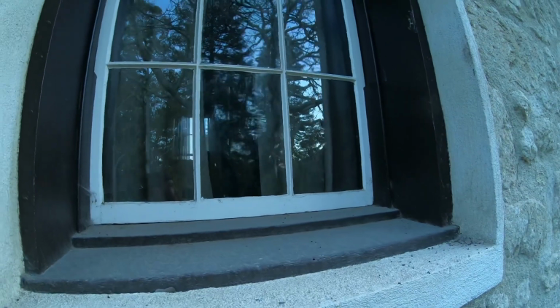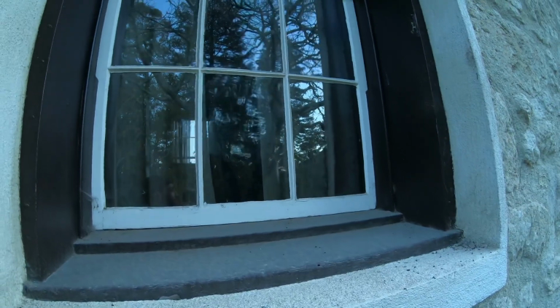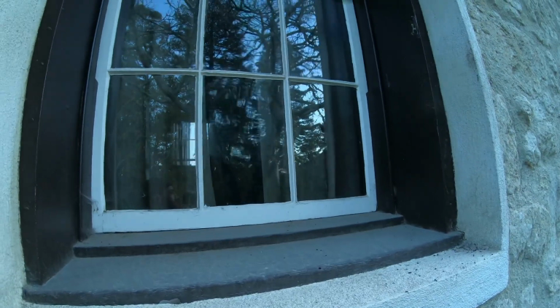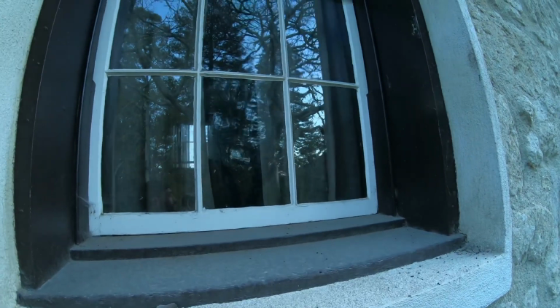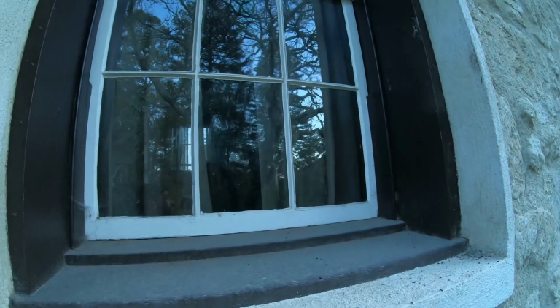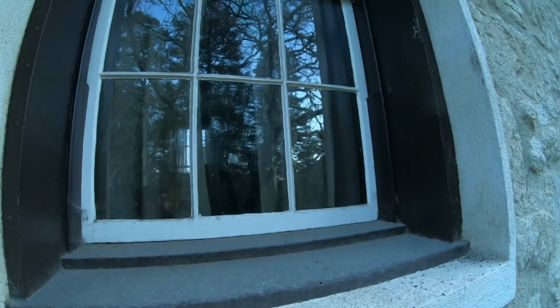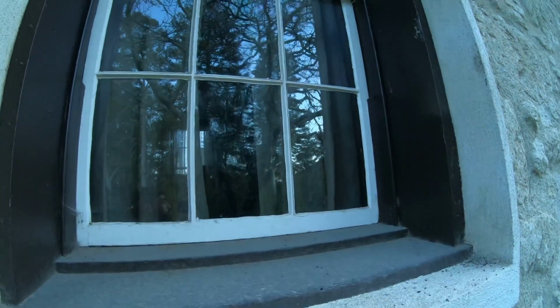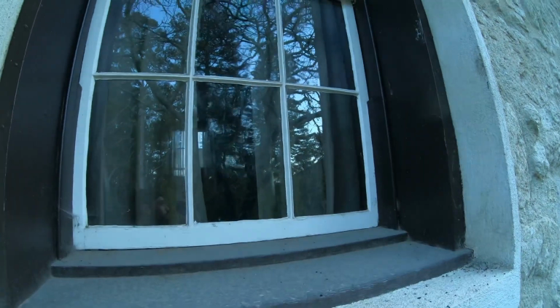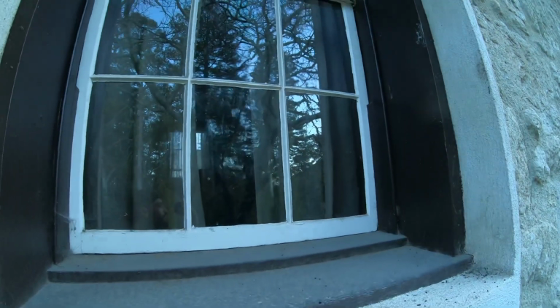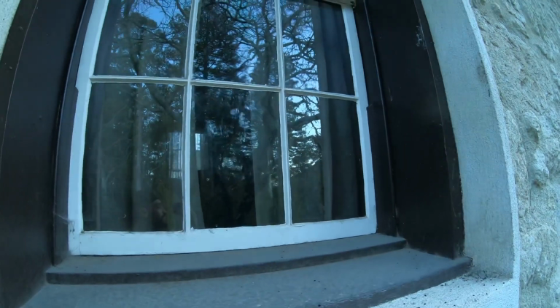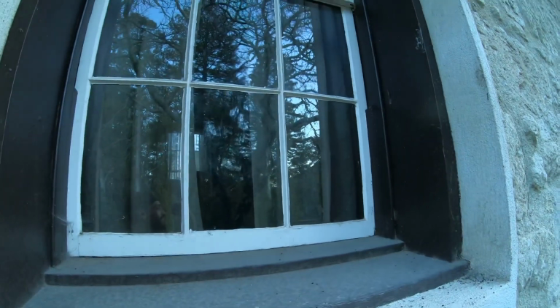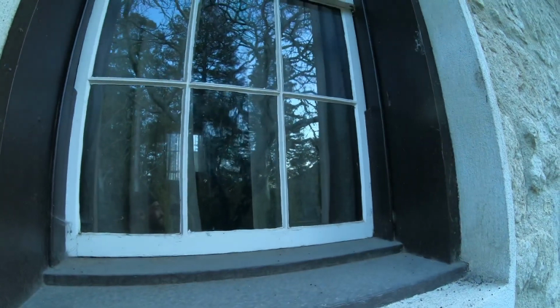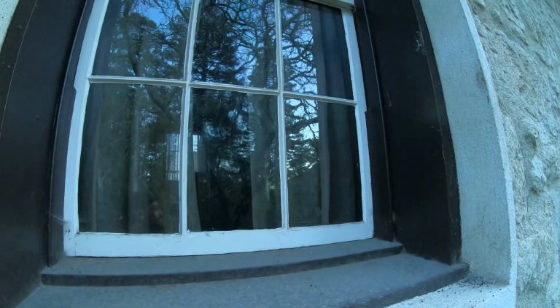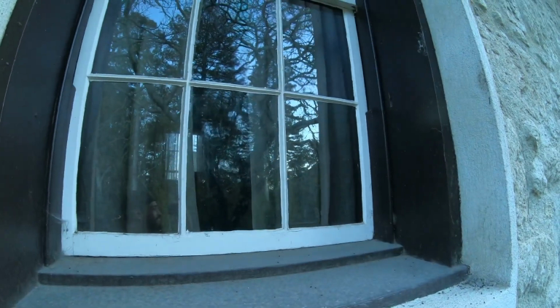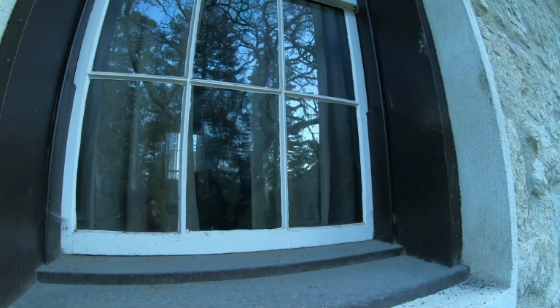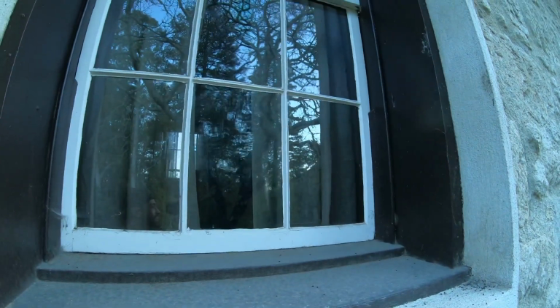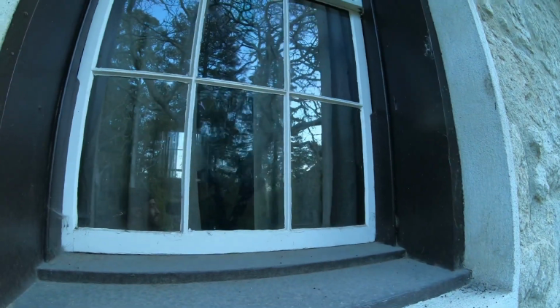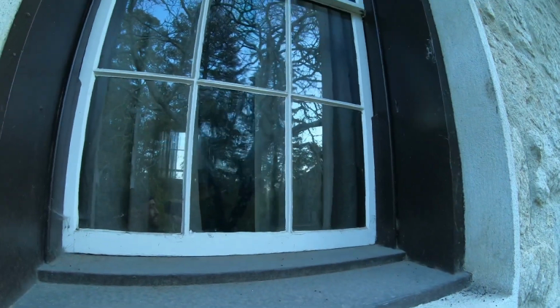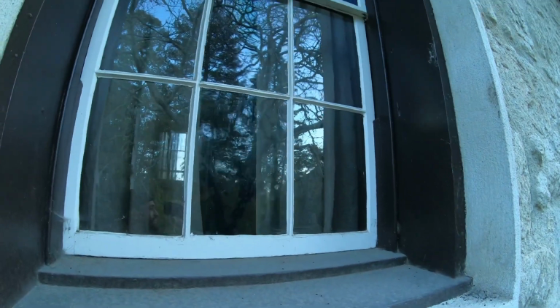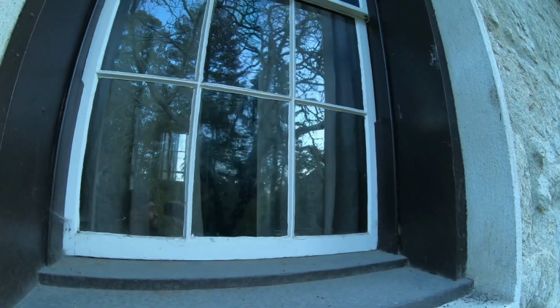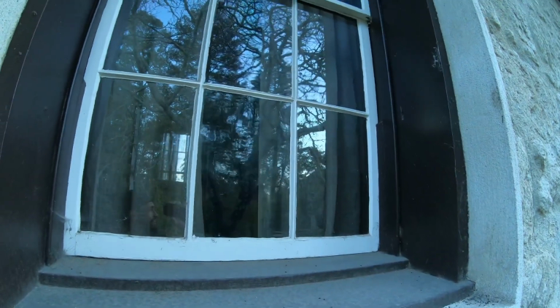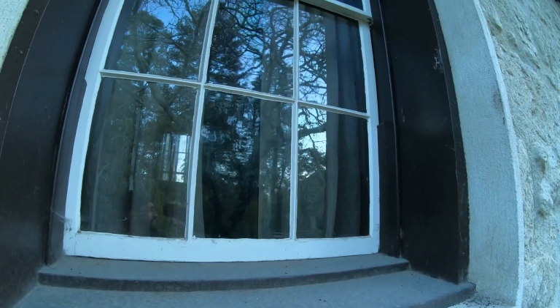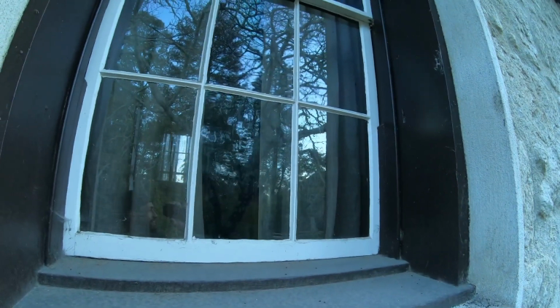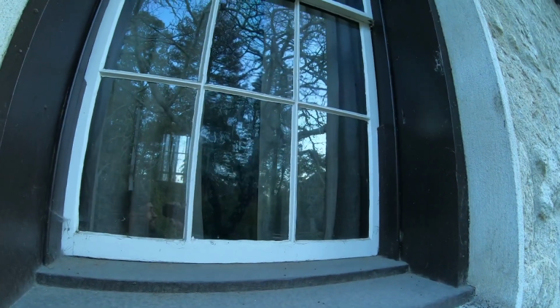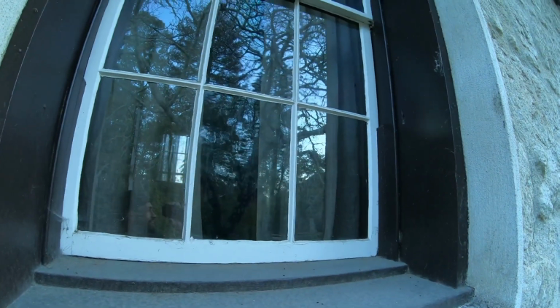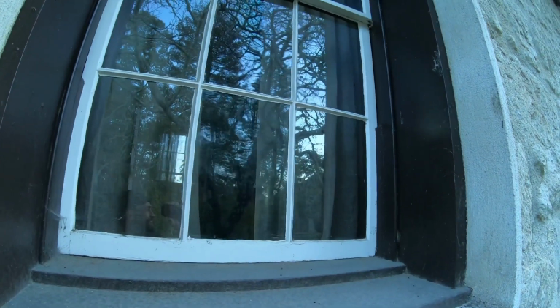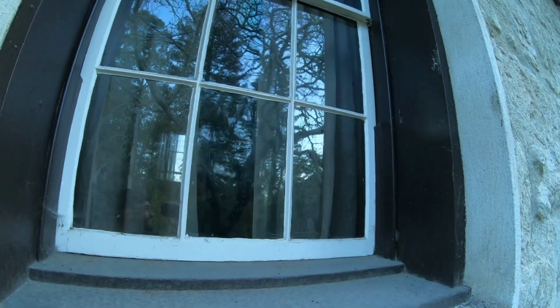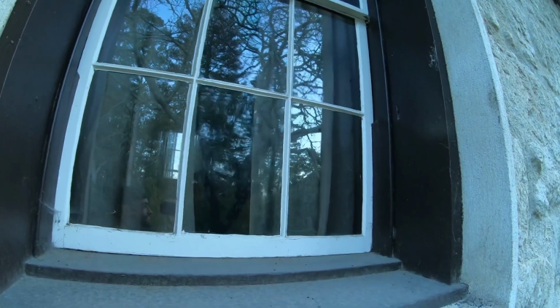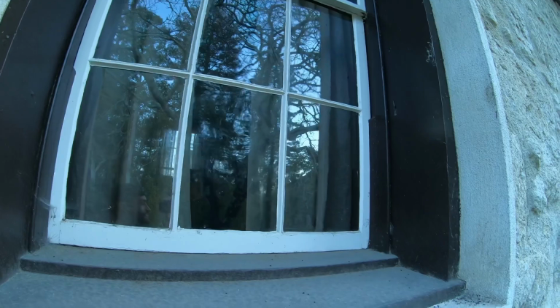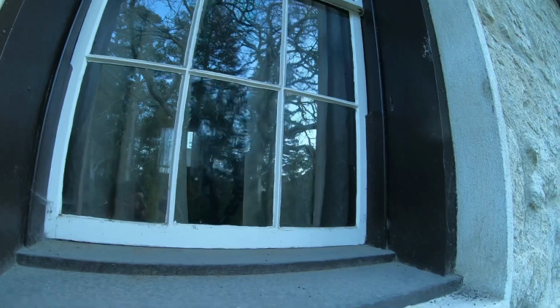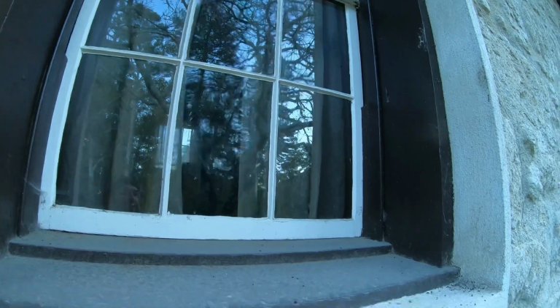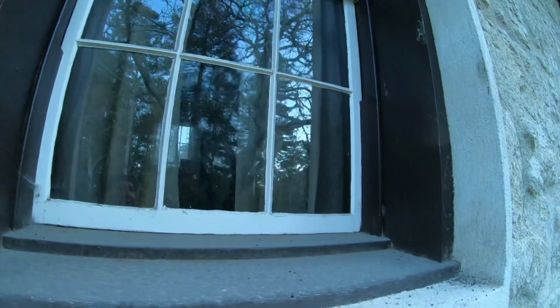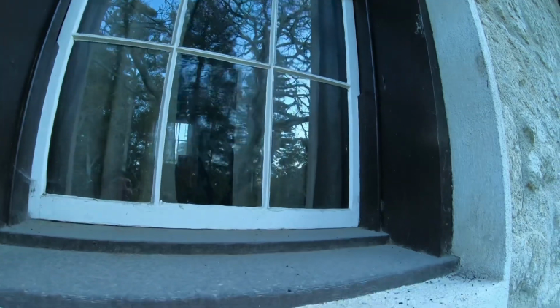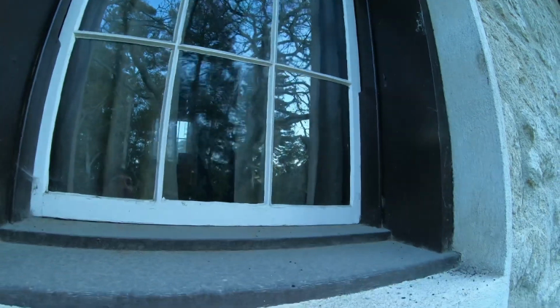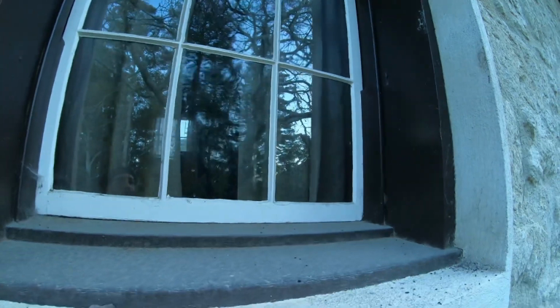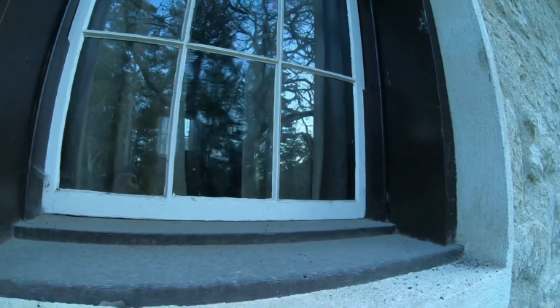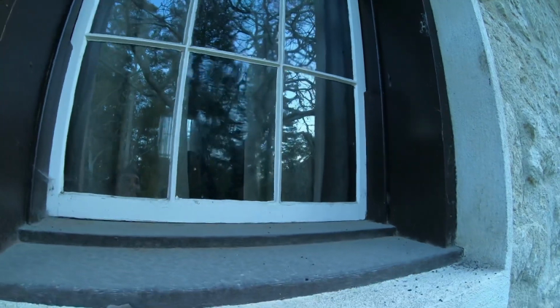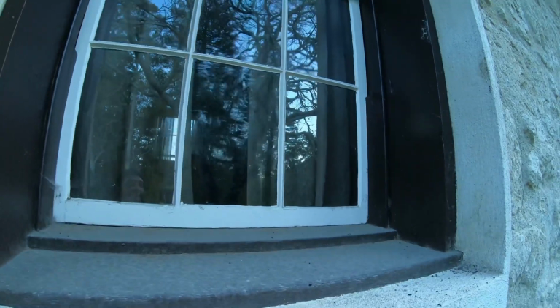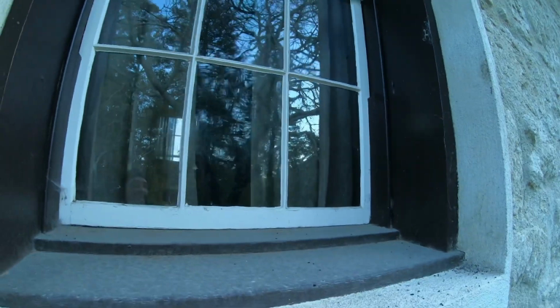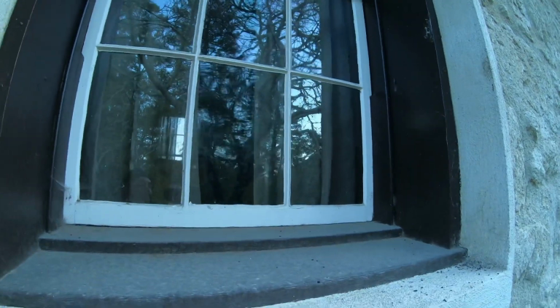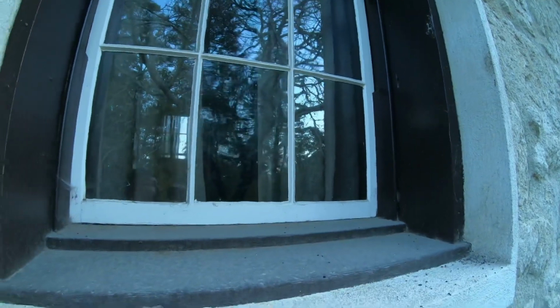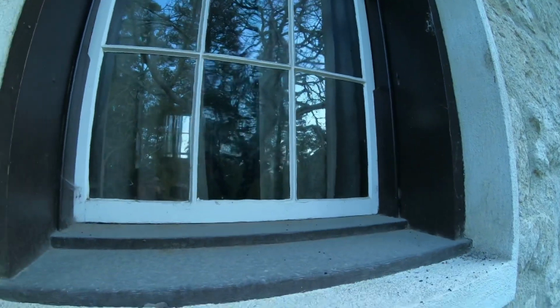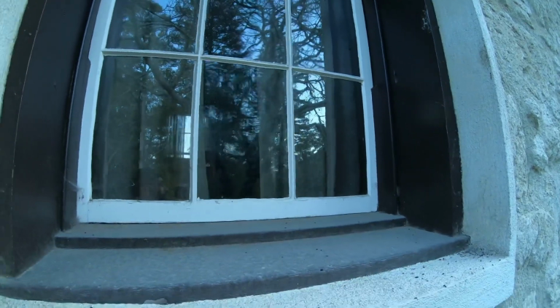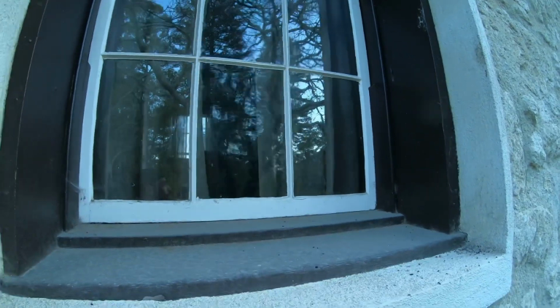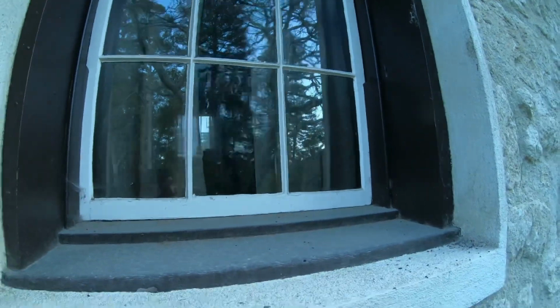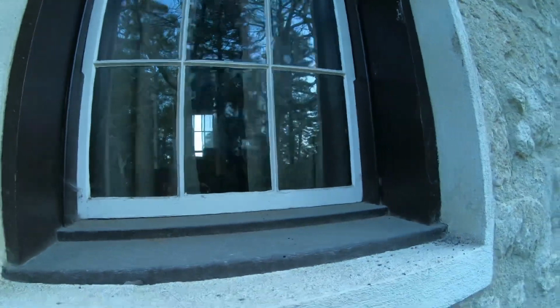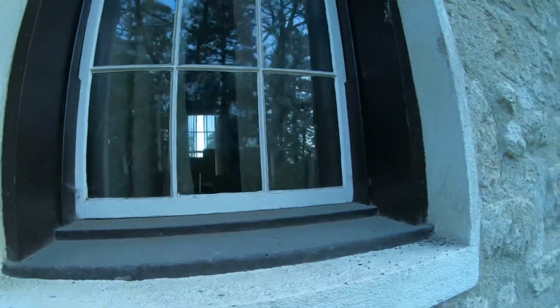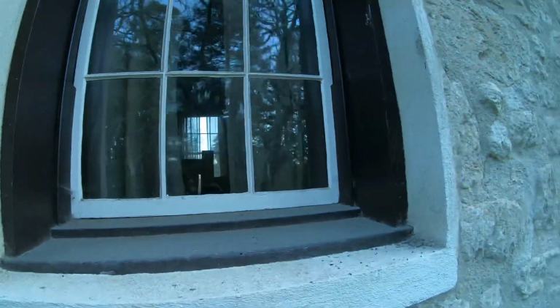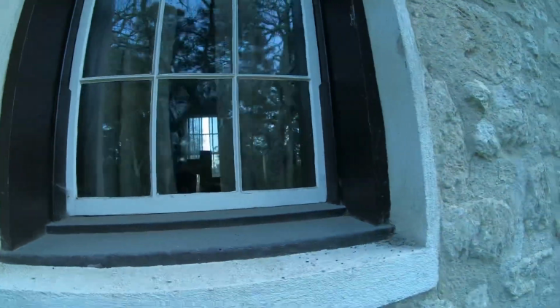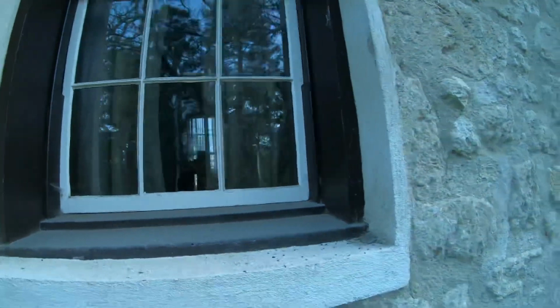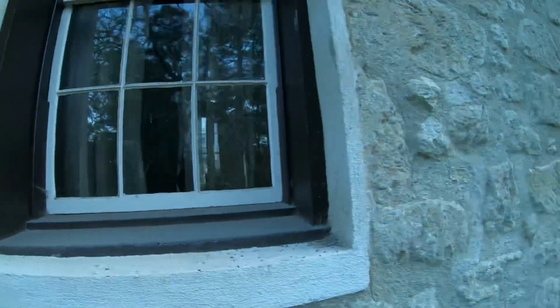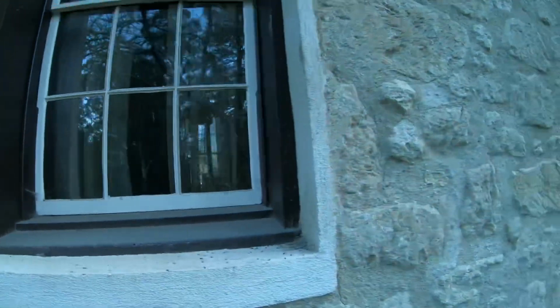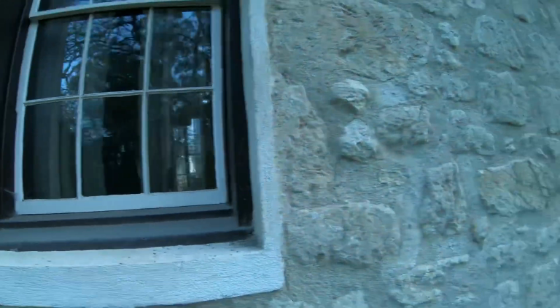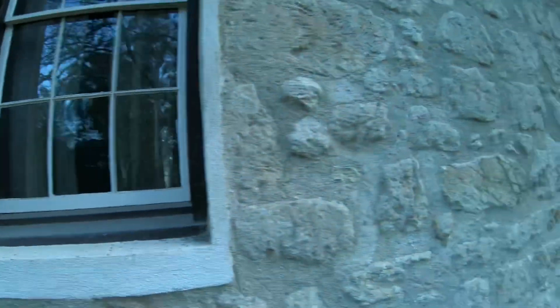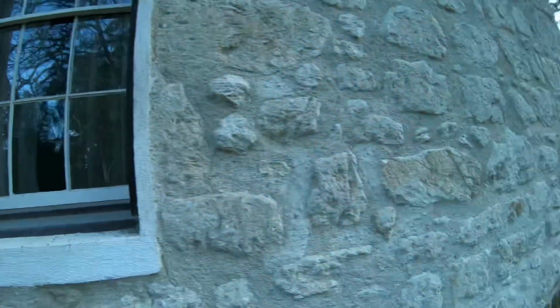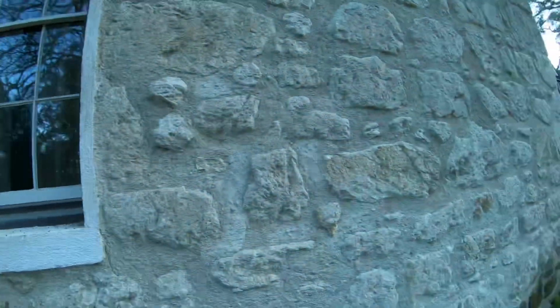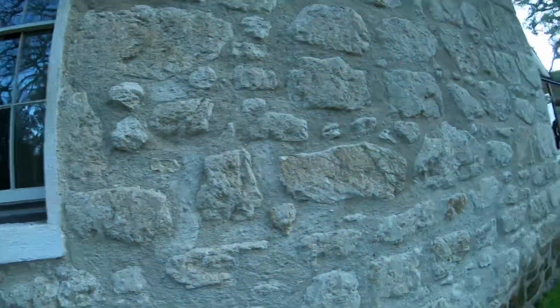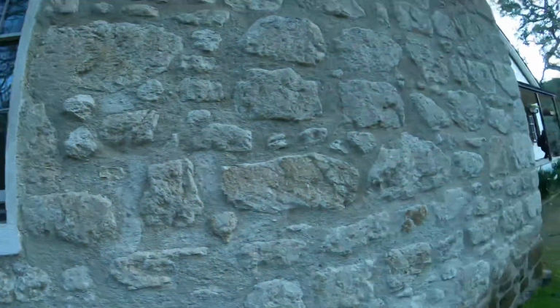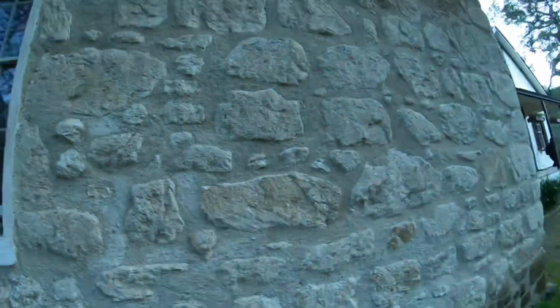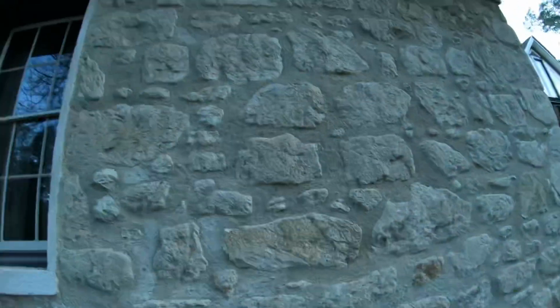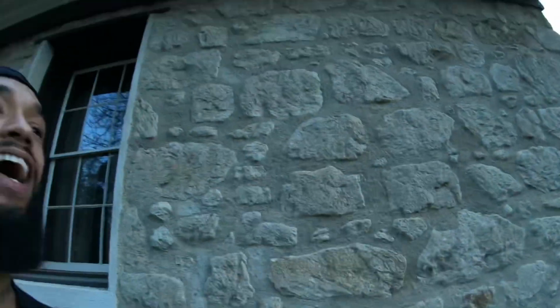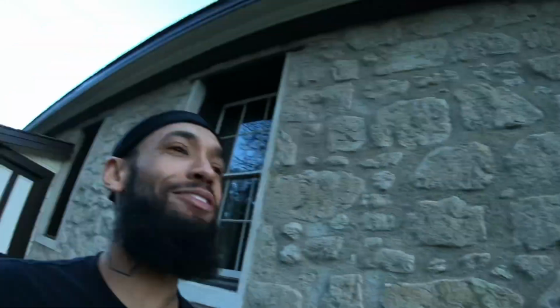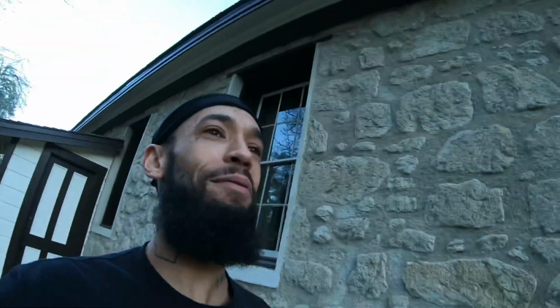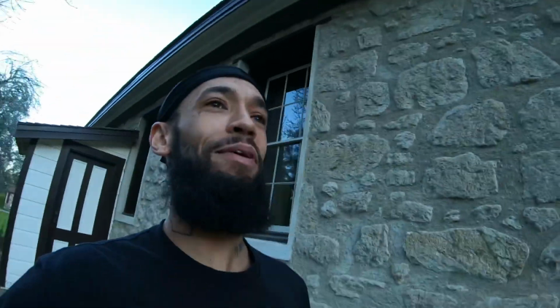Hey, the light just went off in here. Yeah, it just went off when I came up here and filmed it. That's creepy.